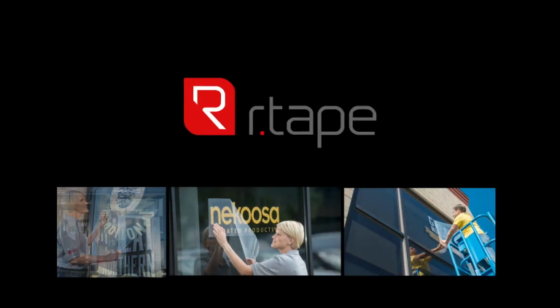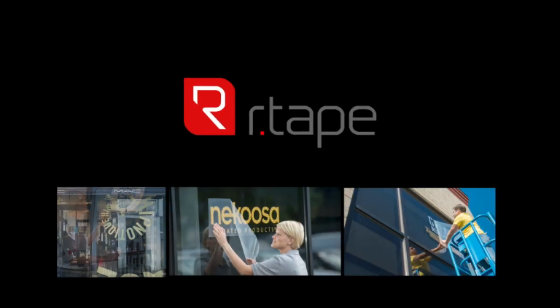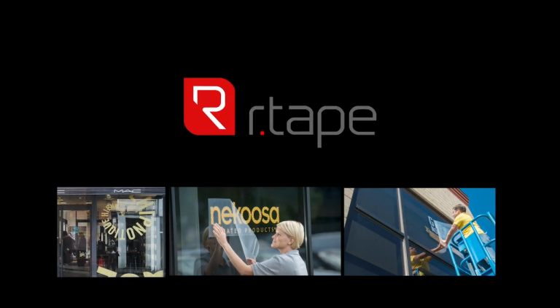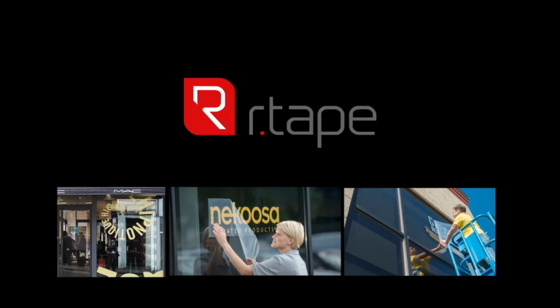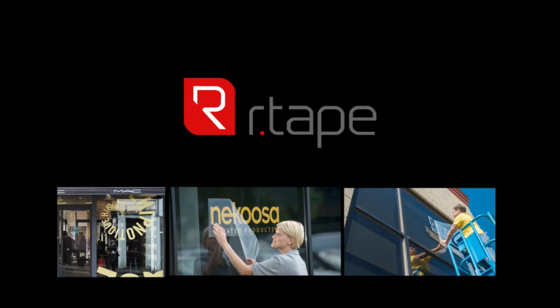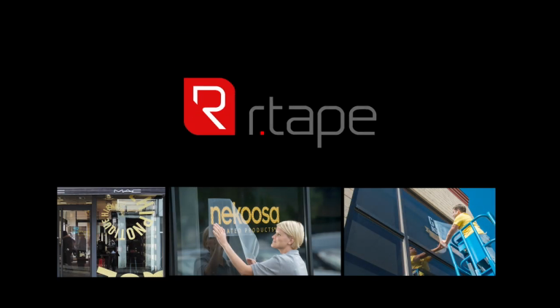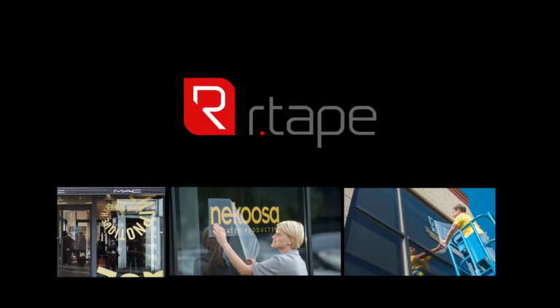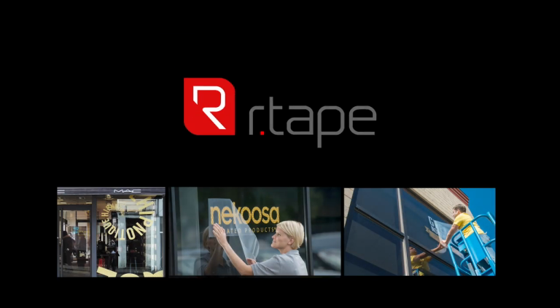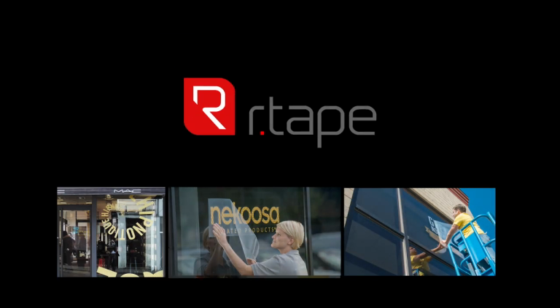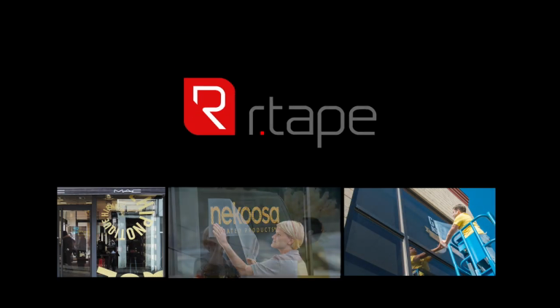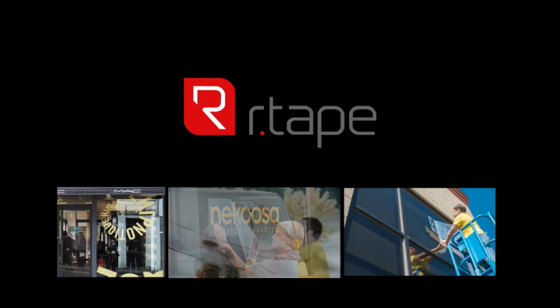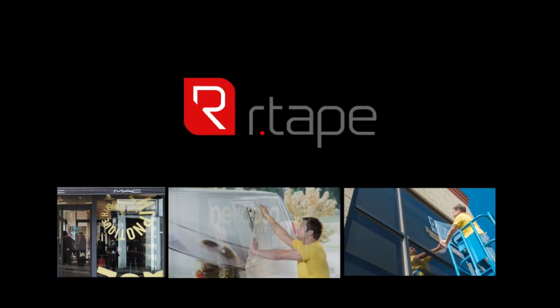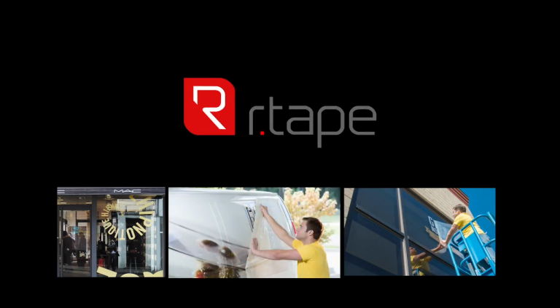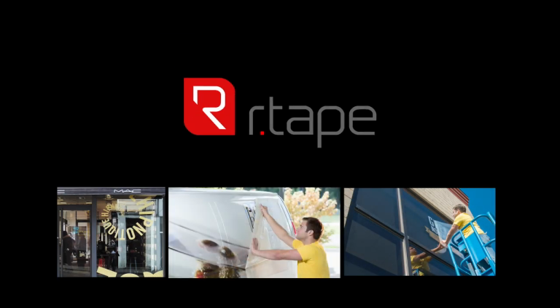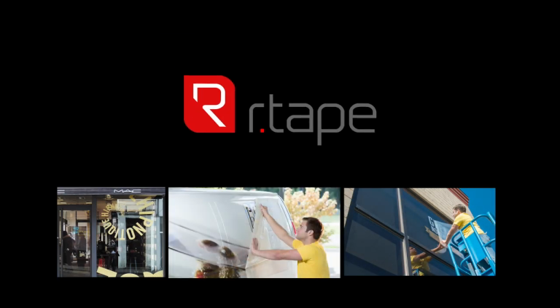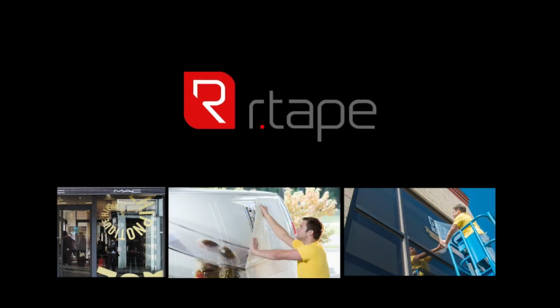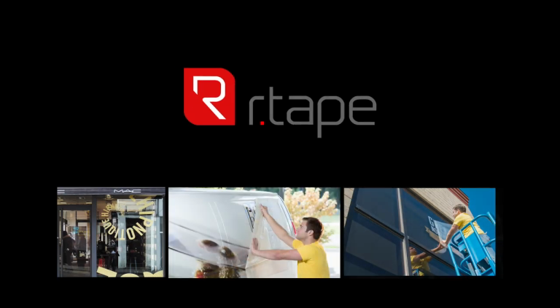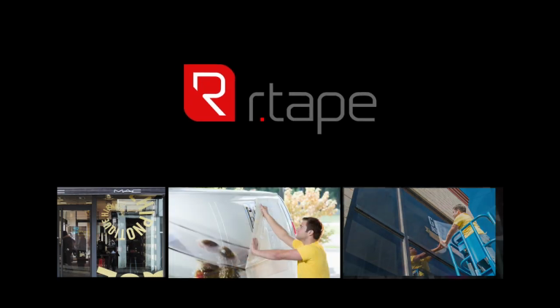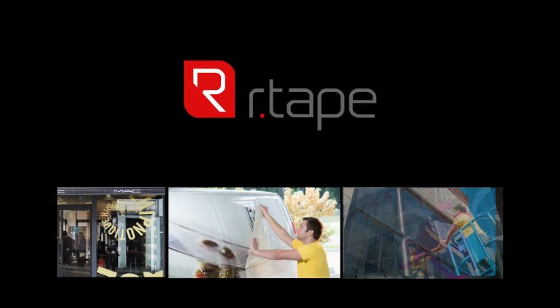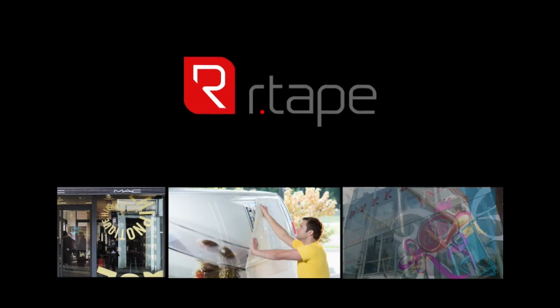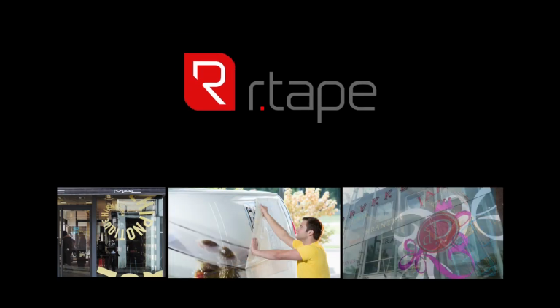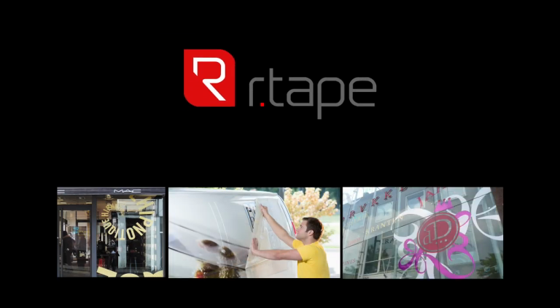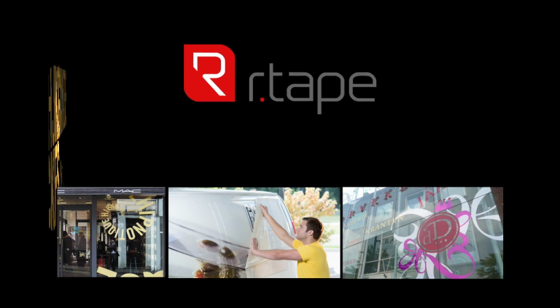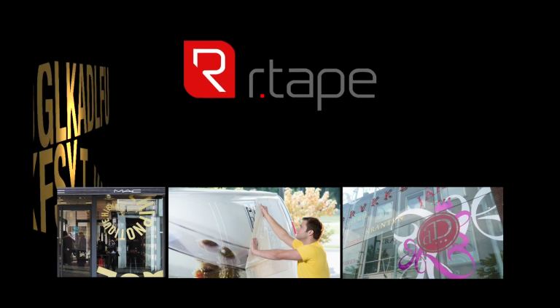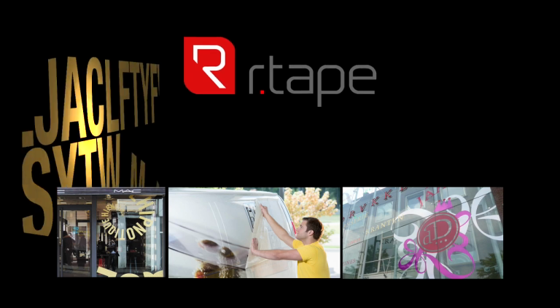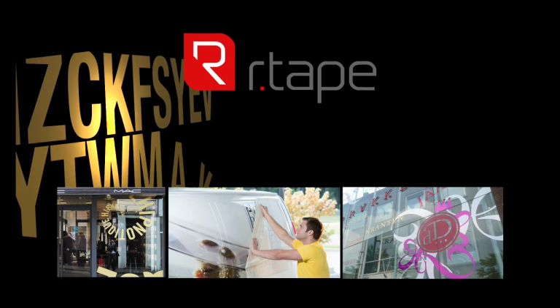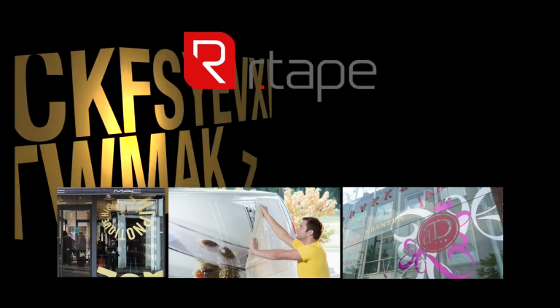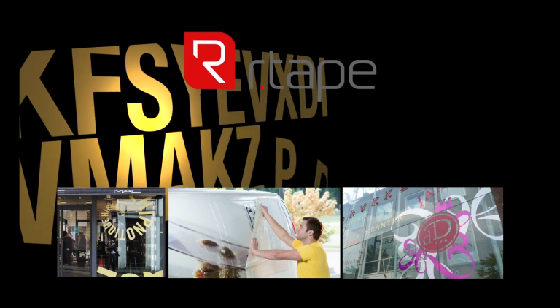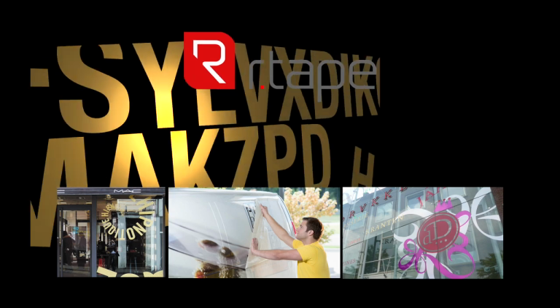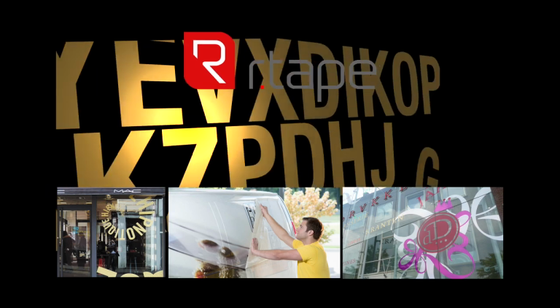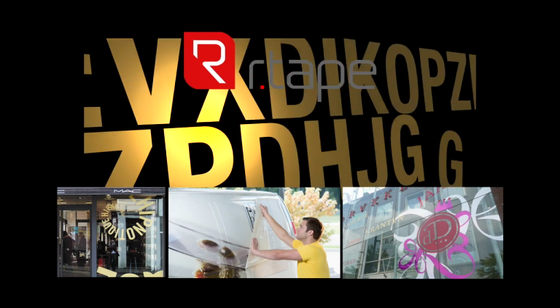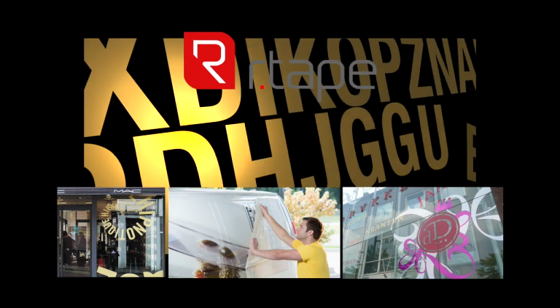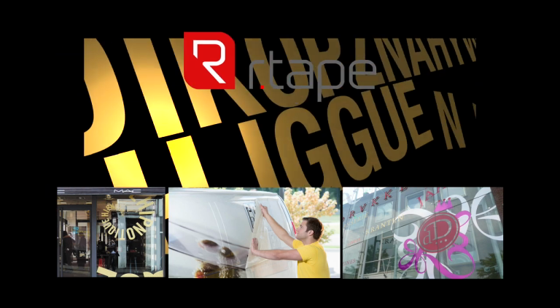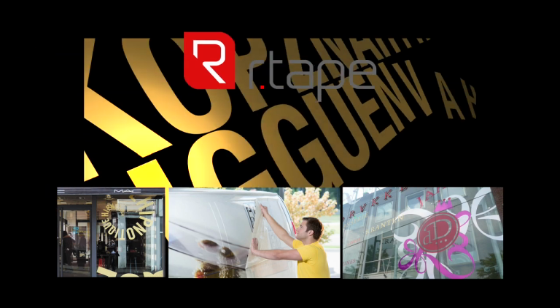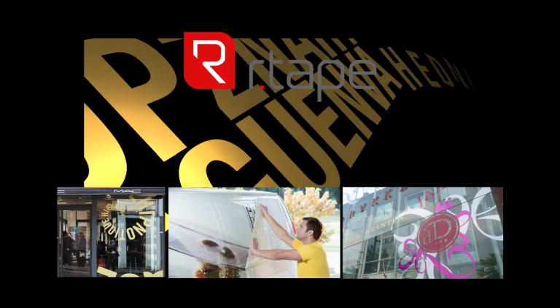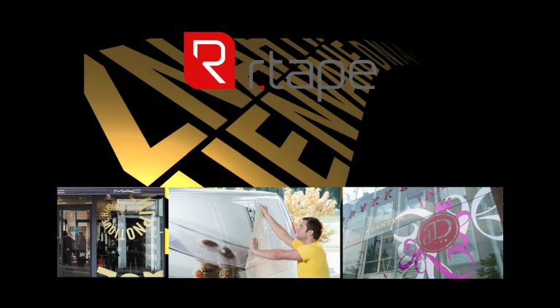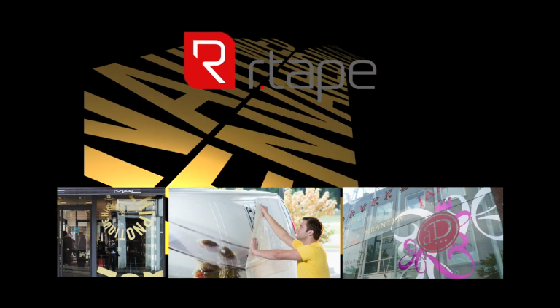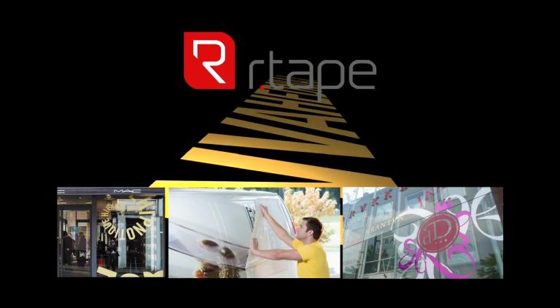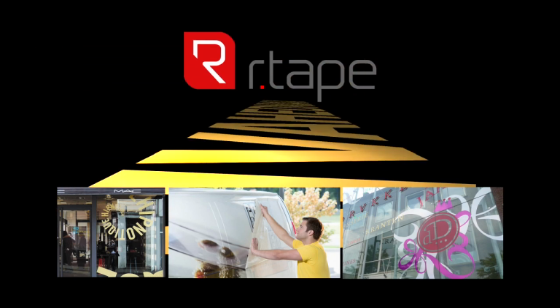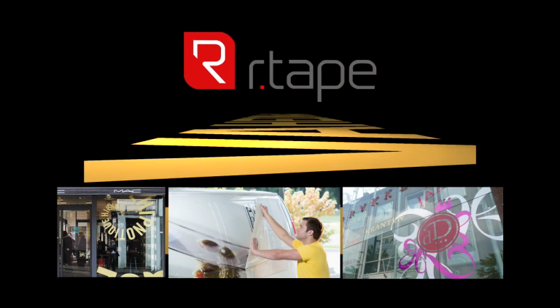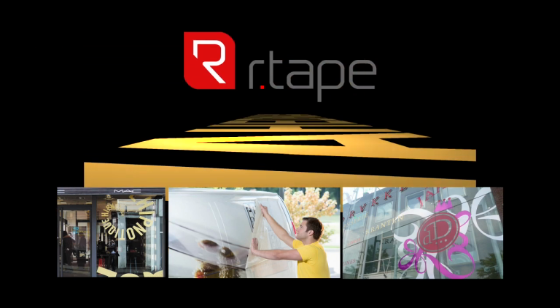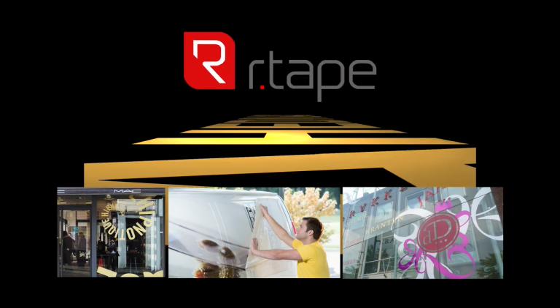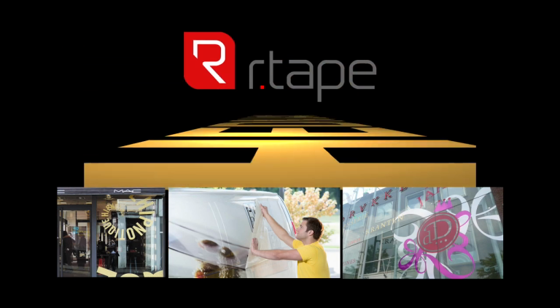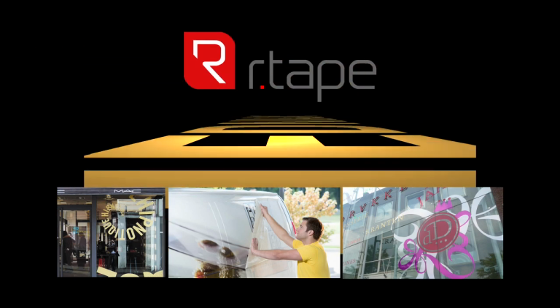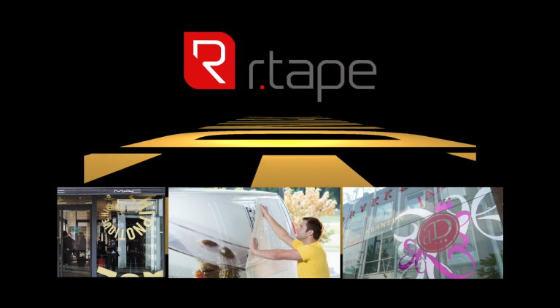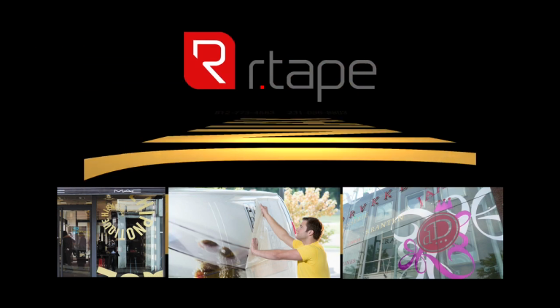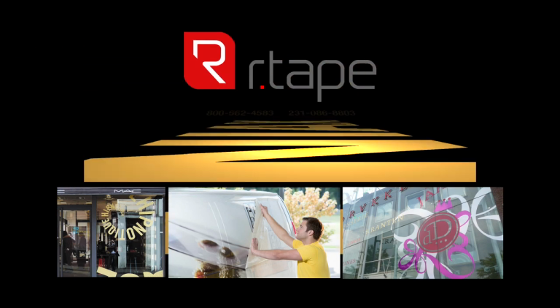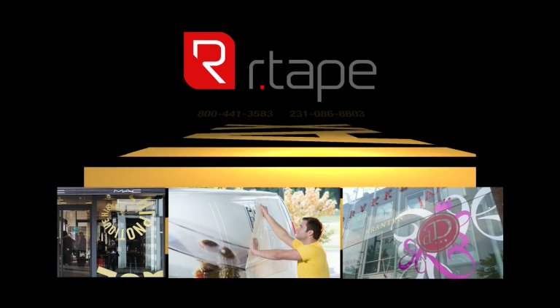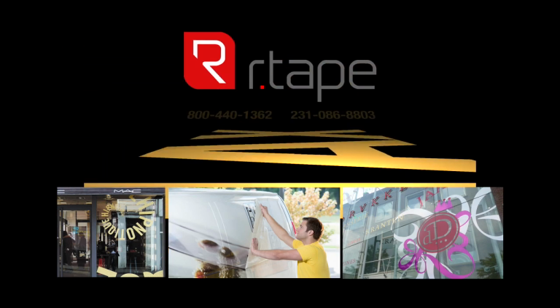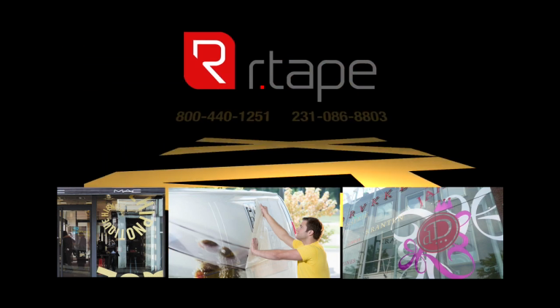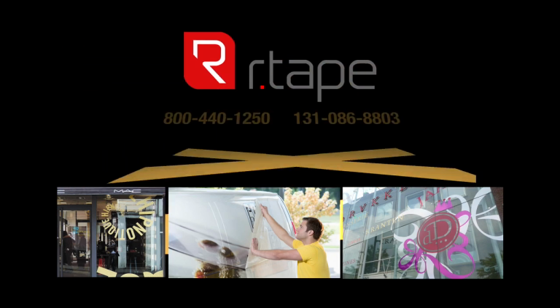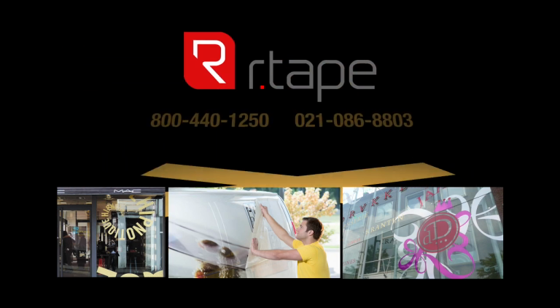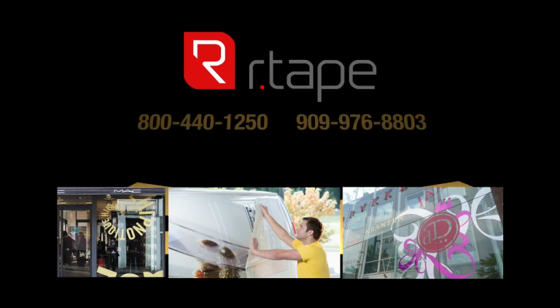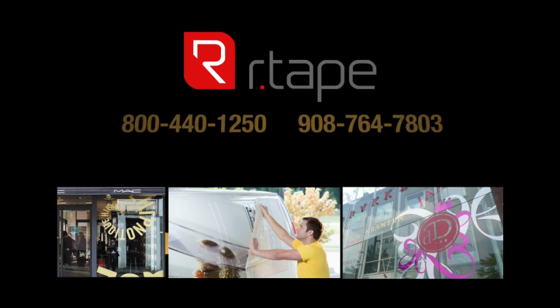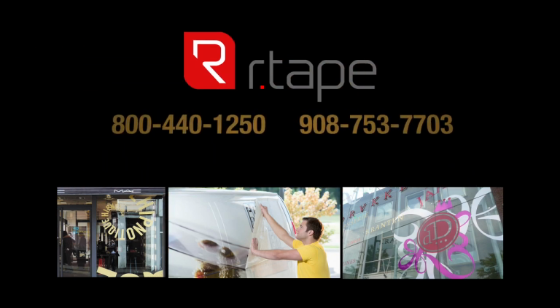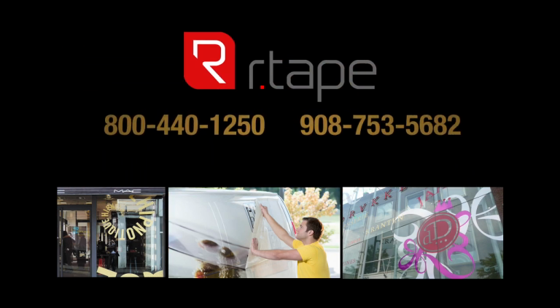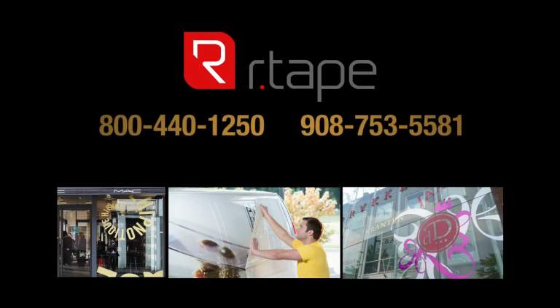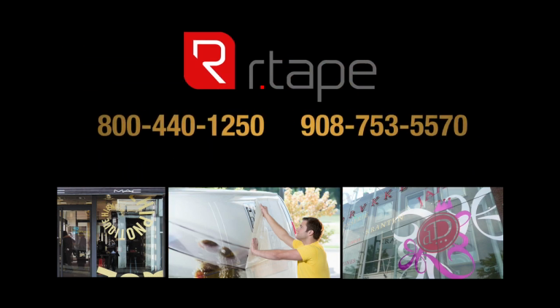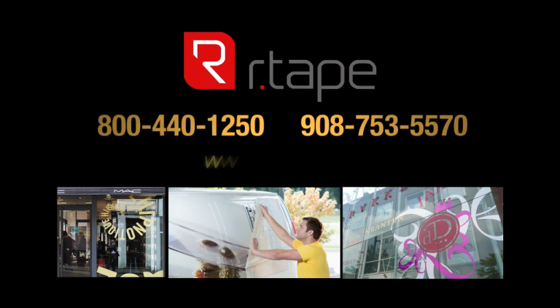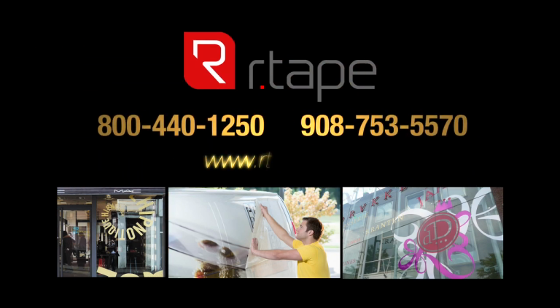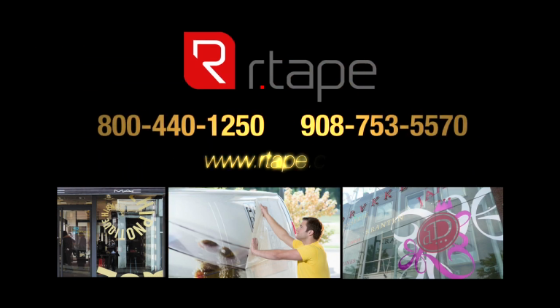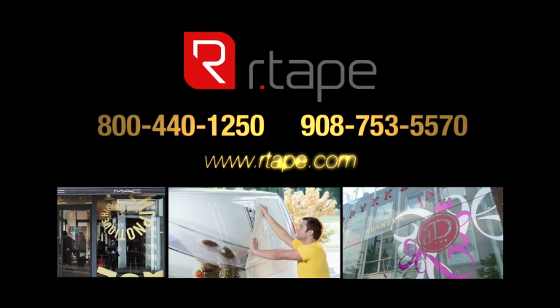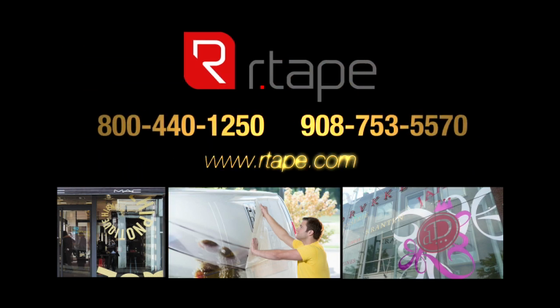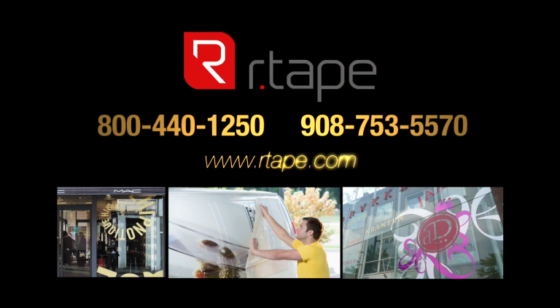For more vinyl application tips, visit the RTape website at rtape.com. If you have questions, don't hesitate to give us a call — we will make every effort to answer your questions.